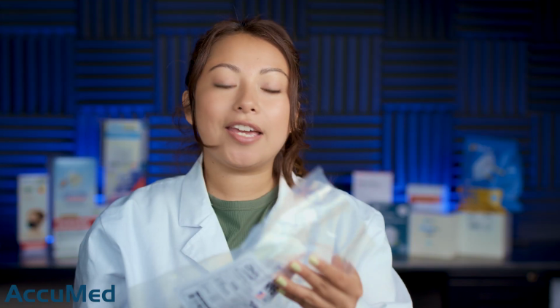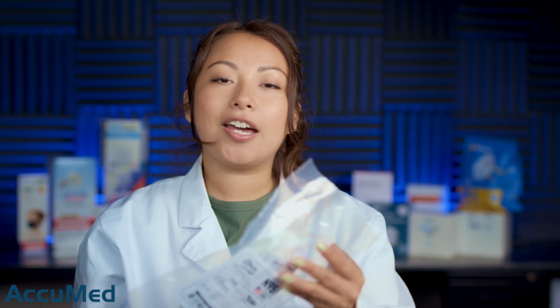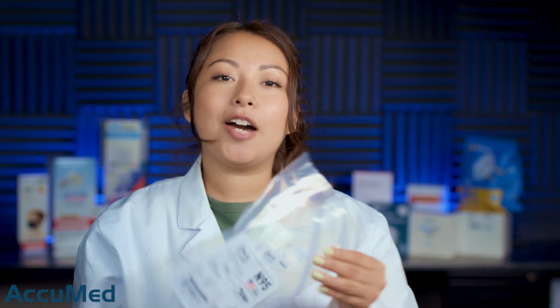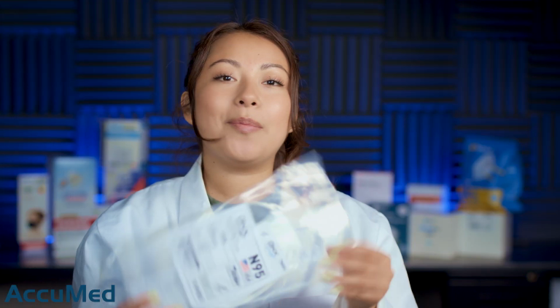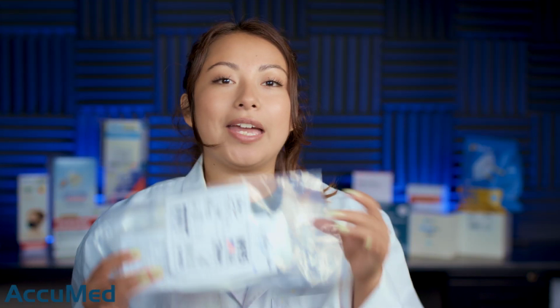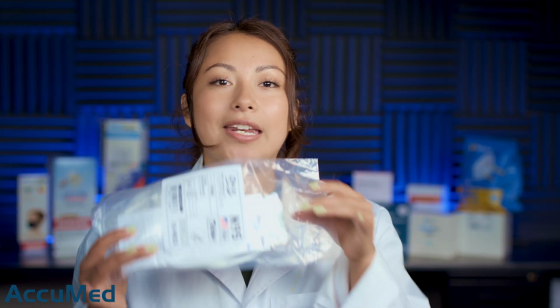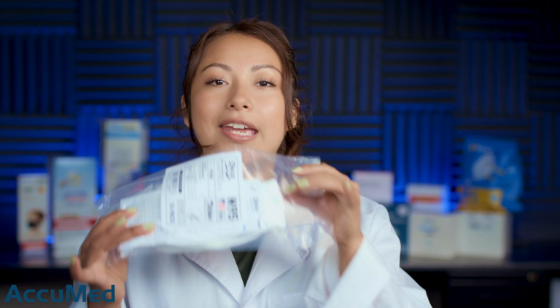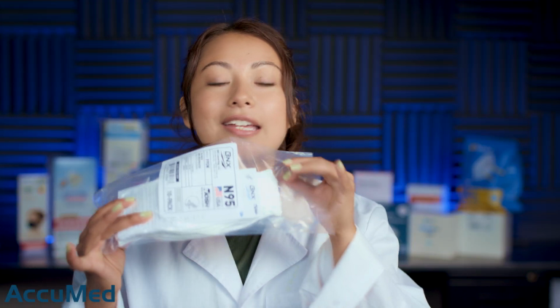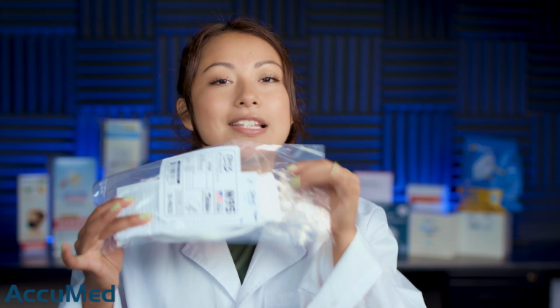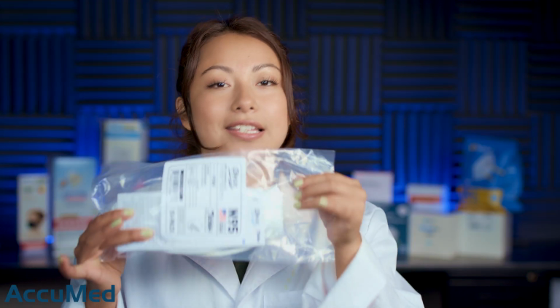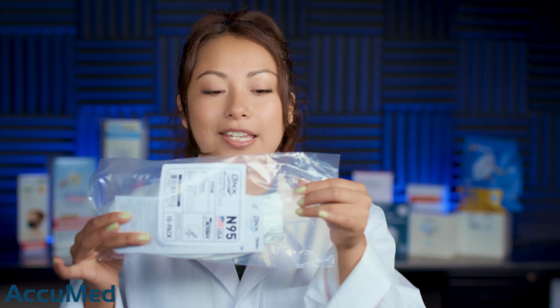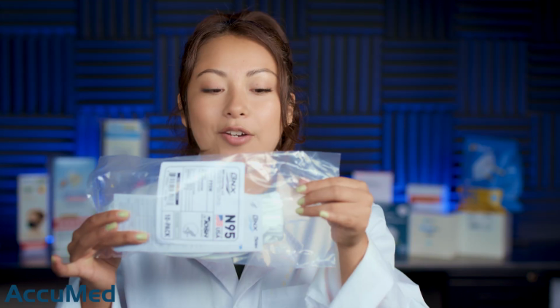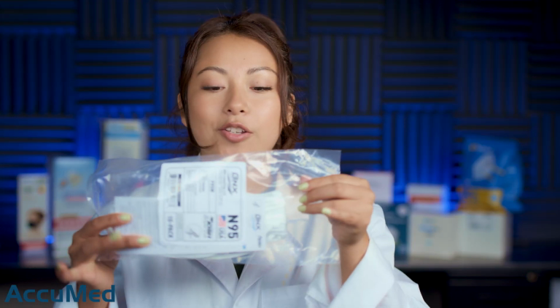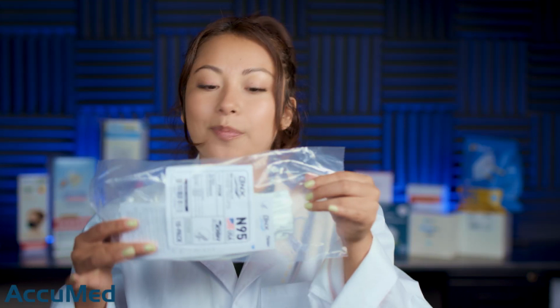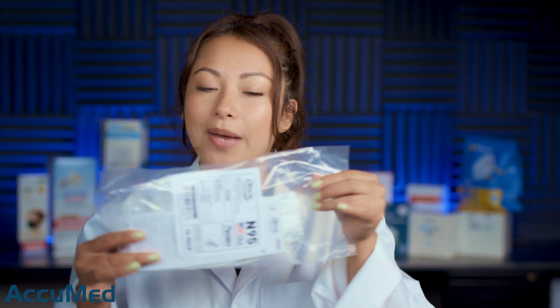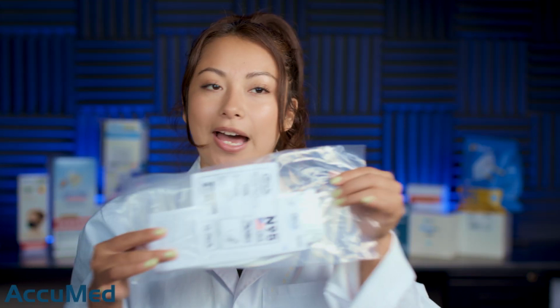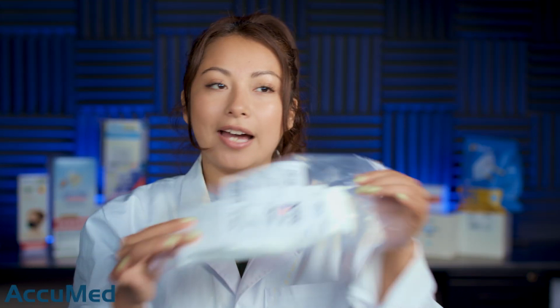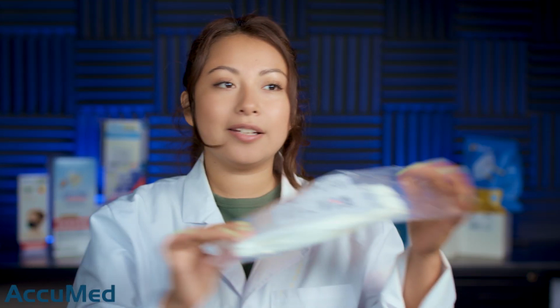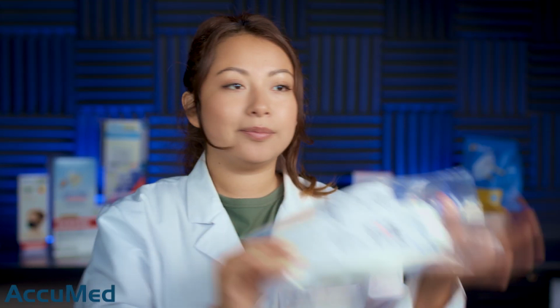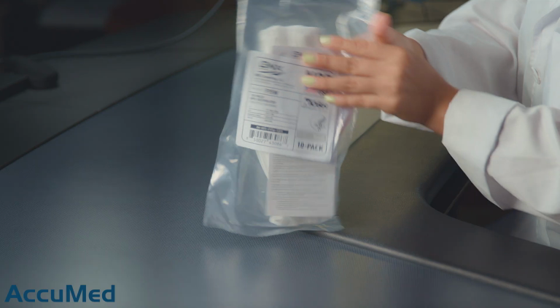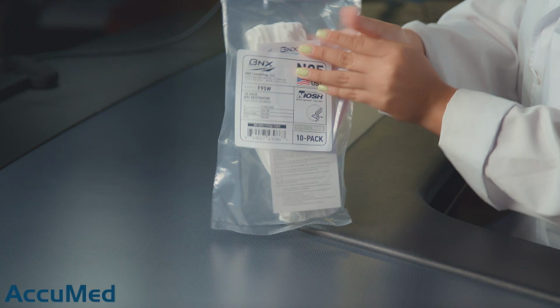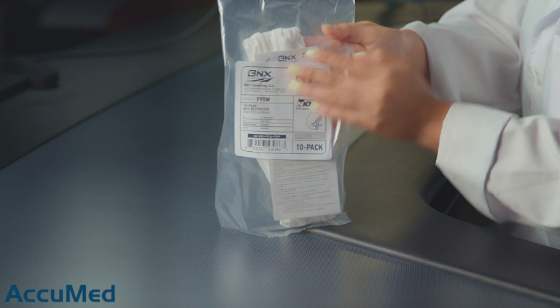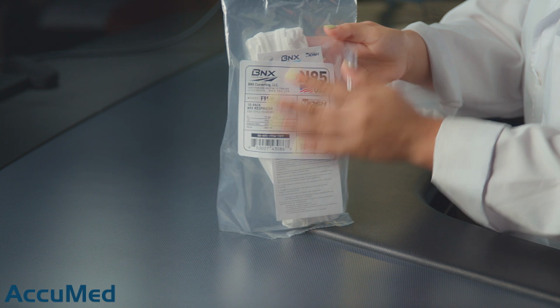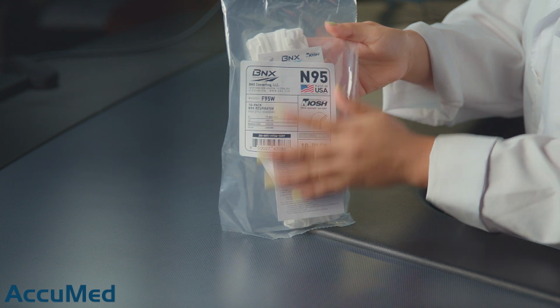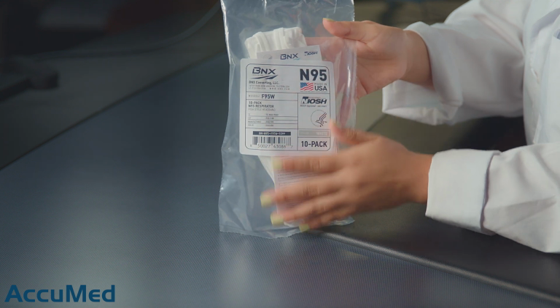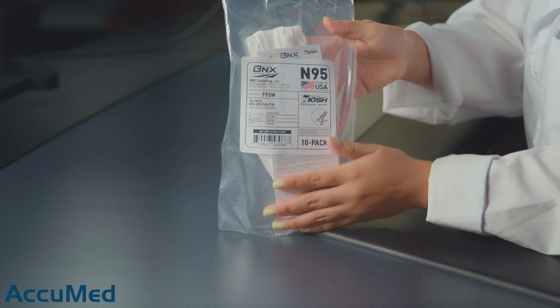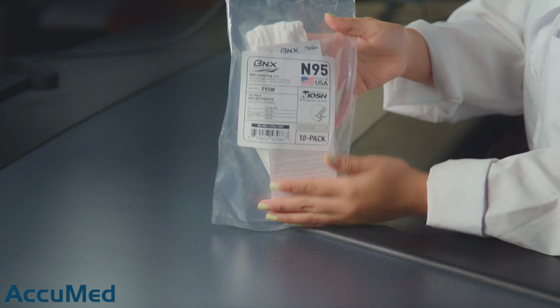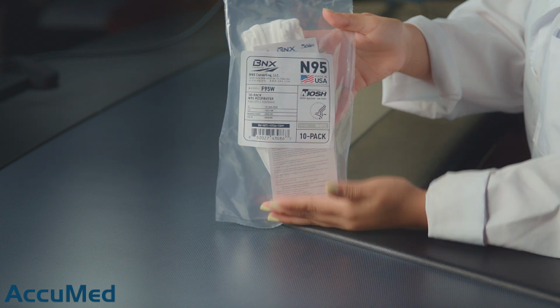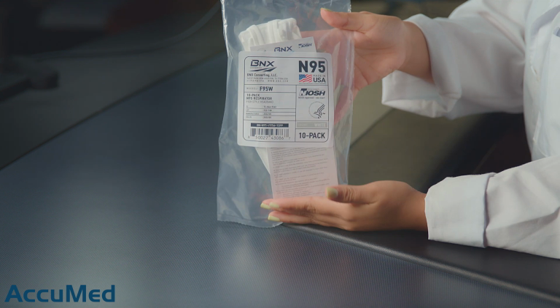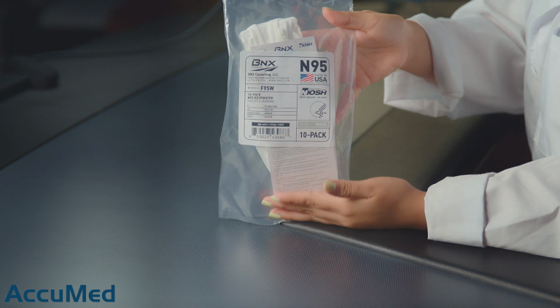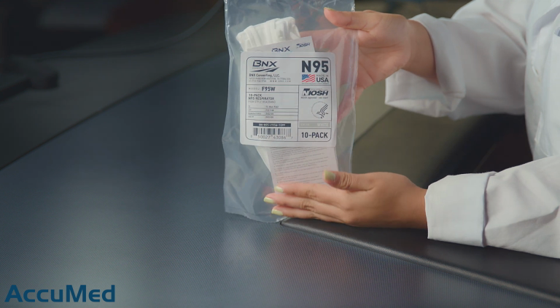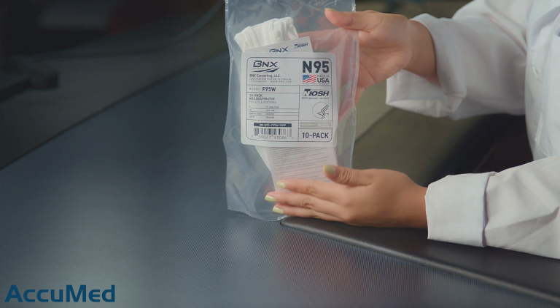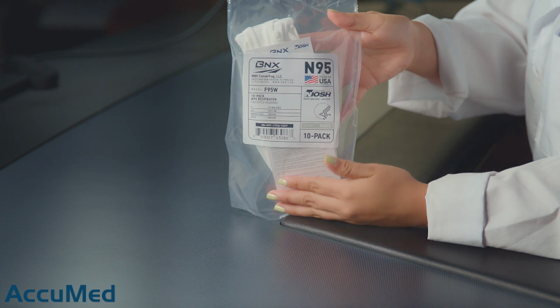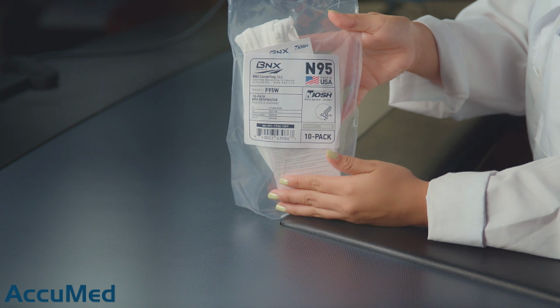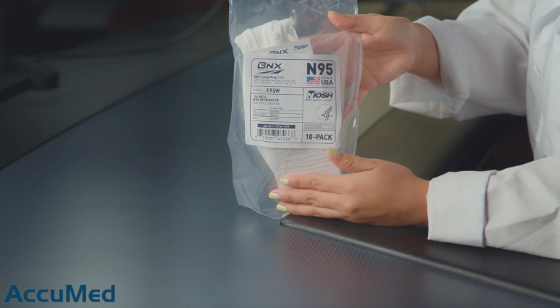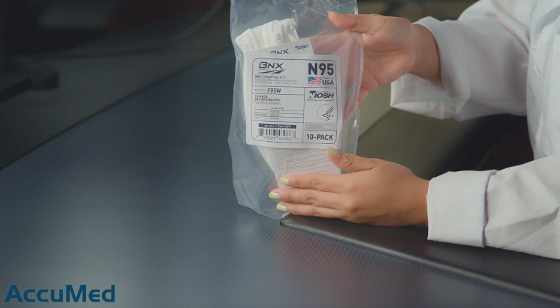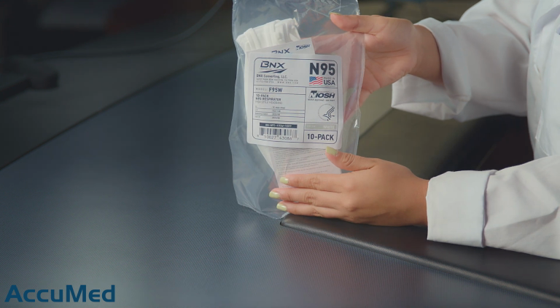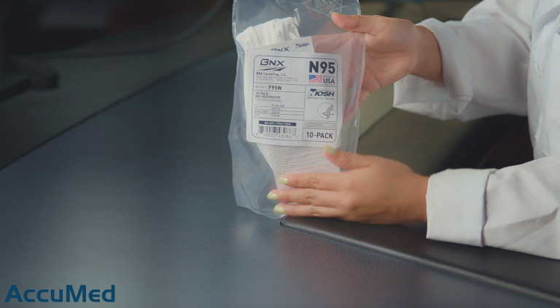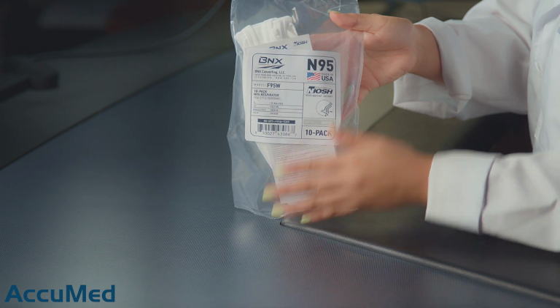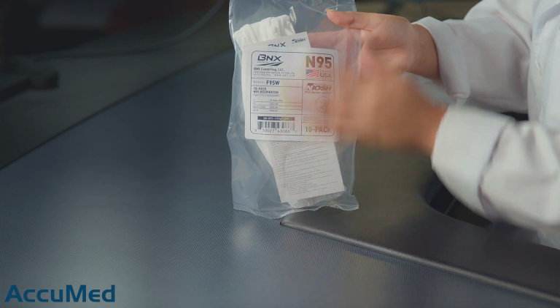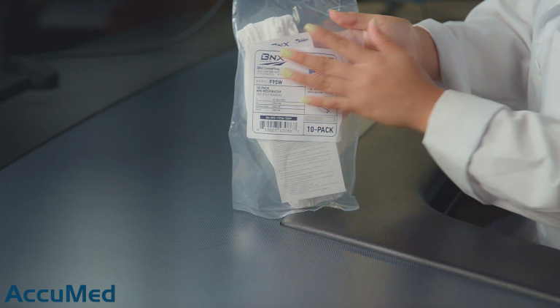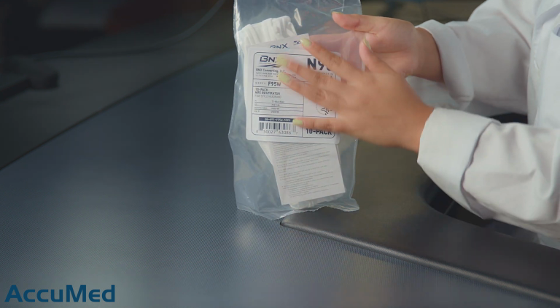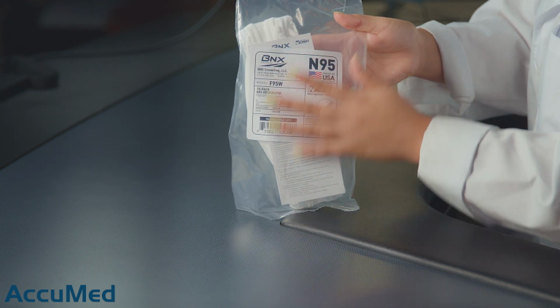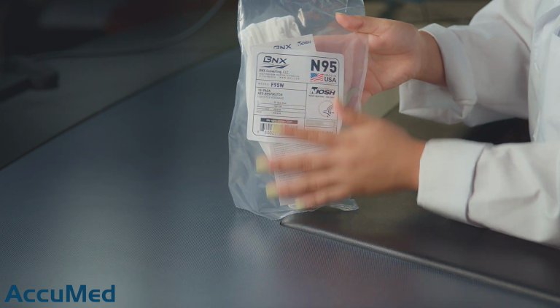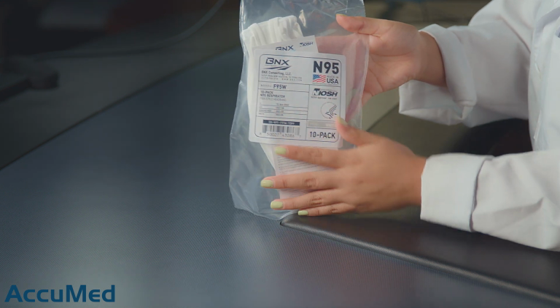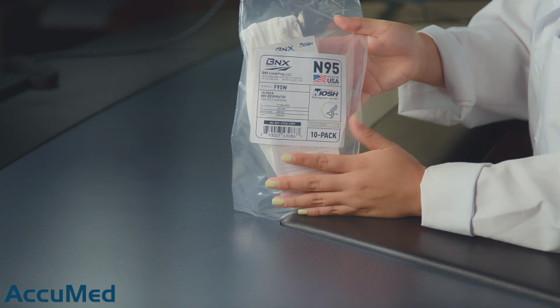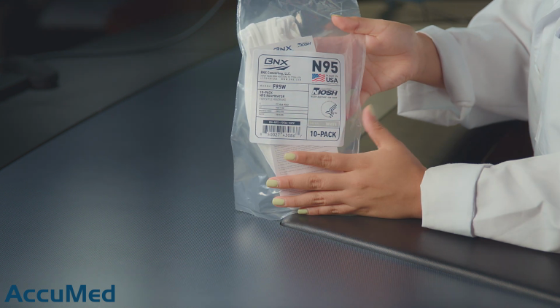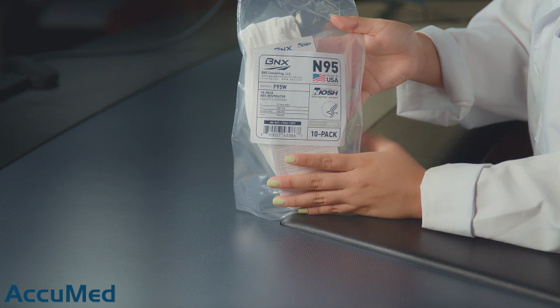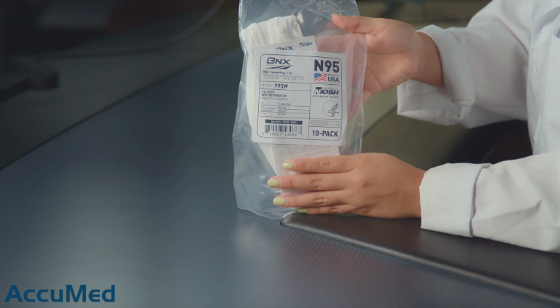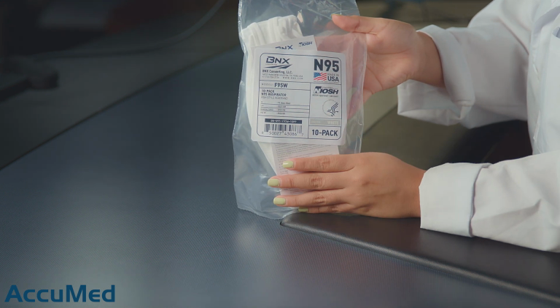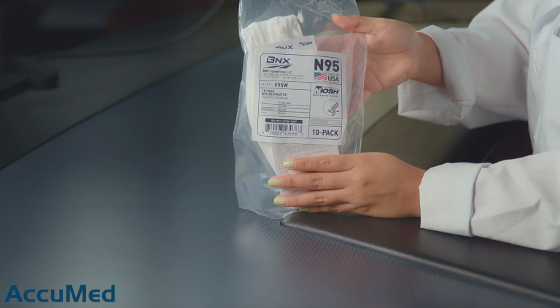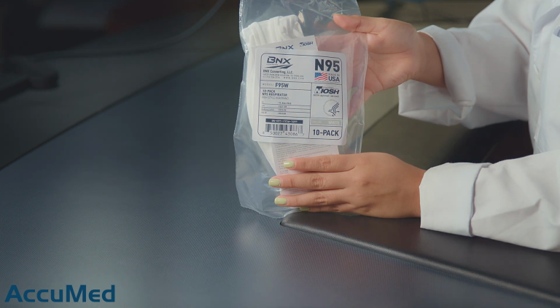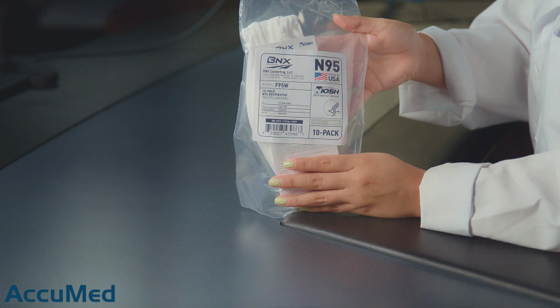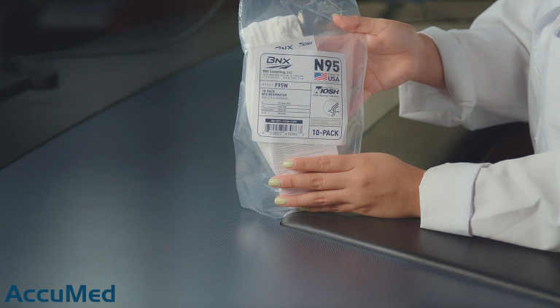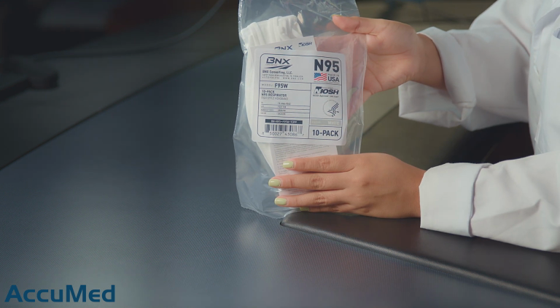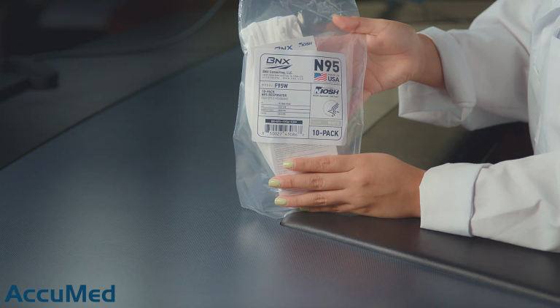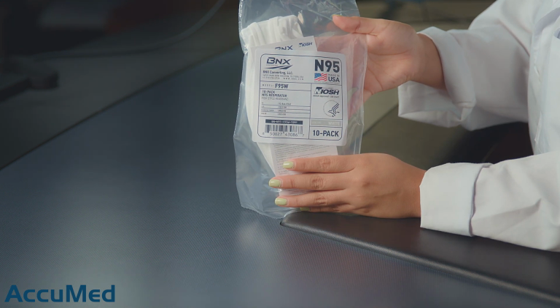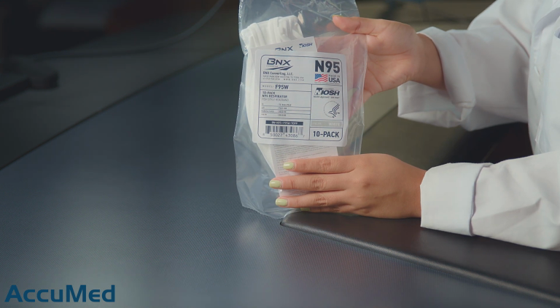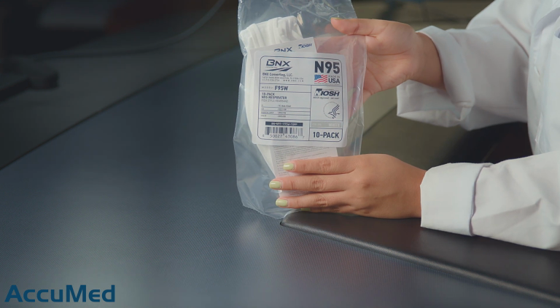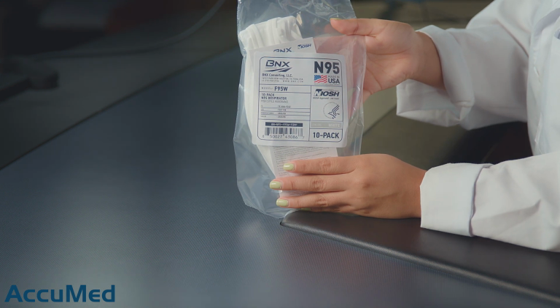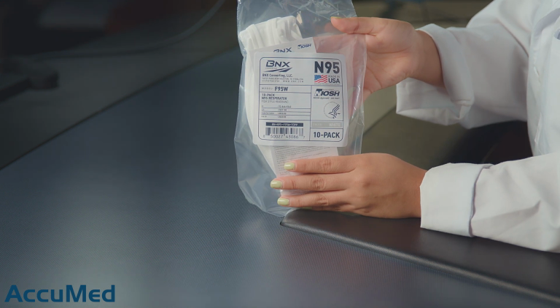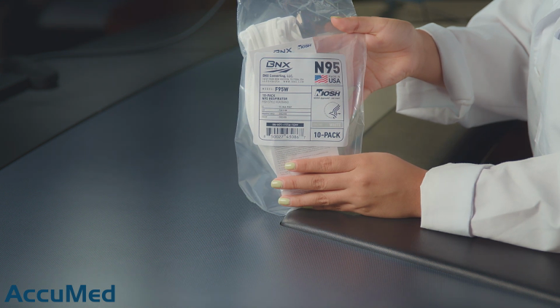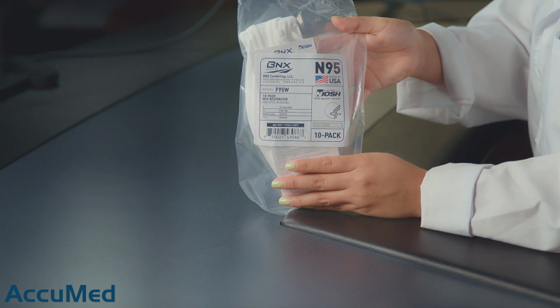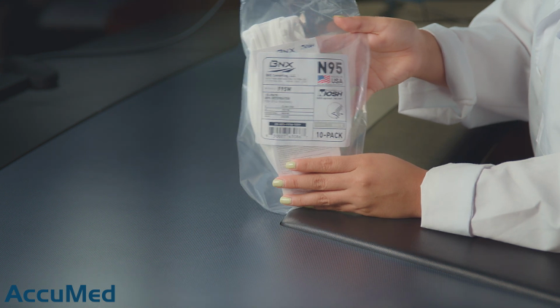They come in a sealed bag and also have all of the NIOSH requirements on the packaging. It's a very simple packaging.